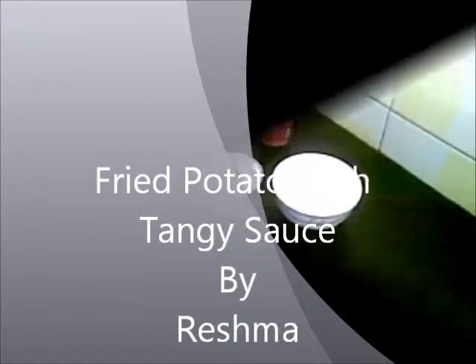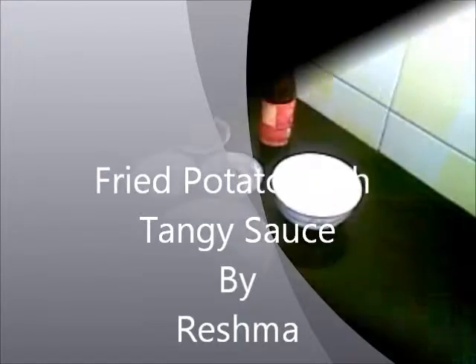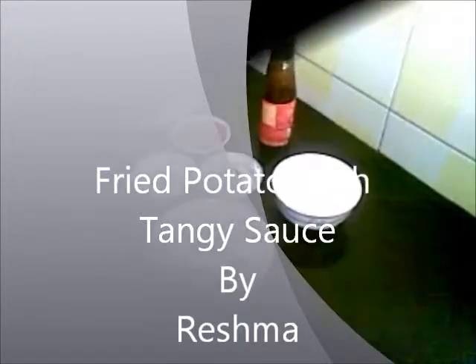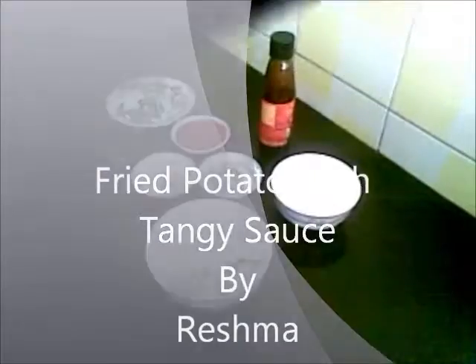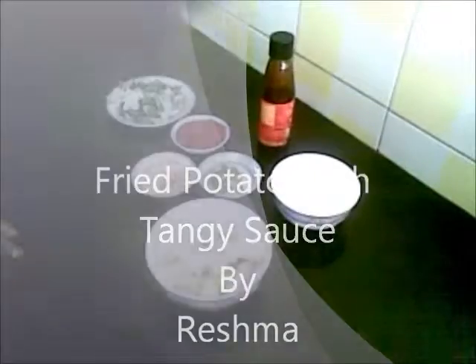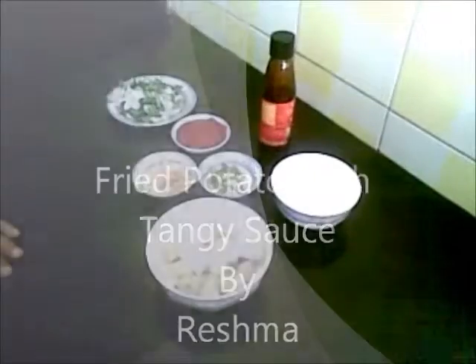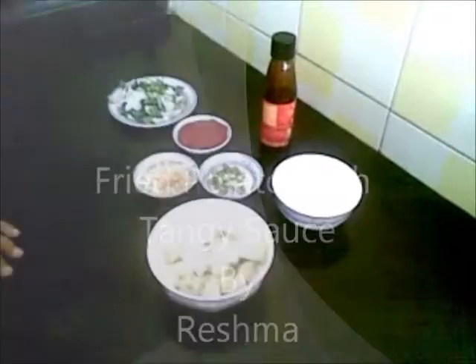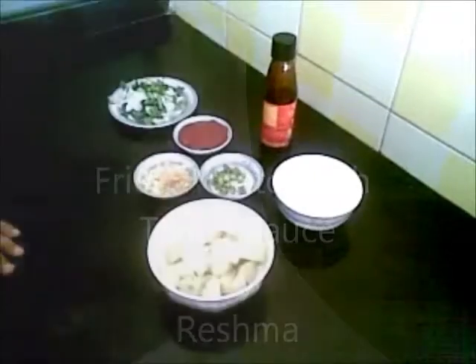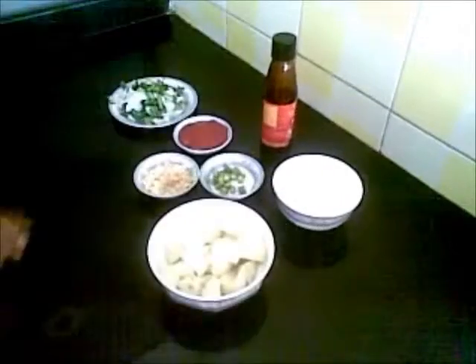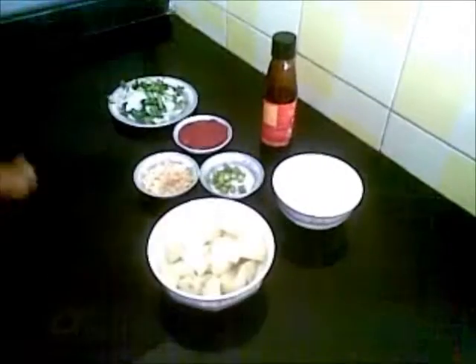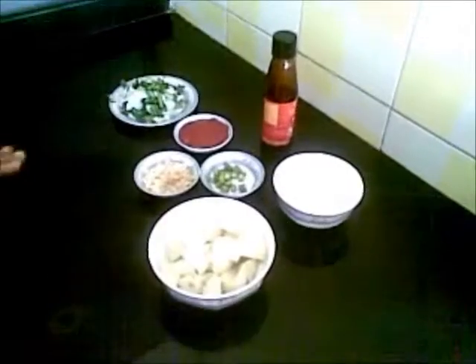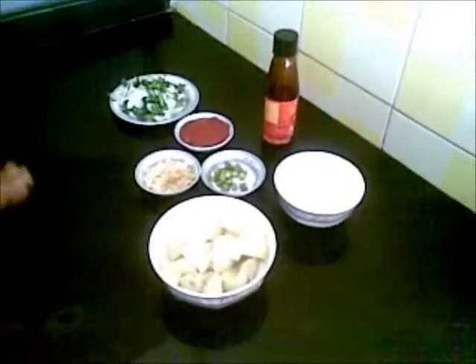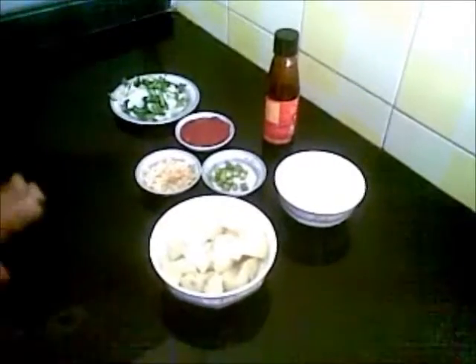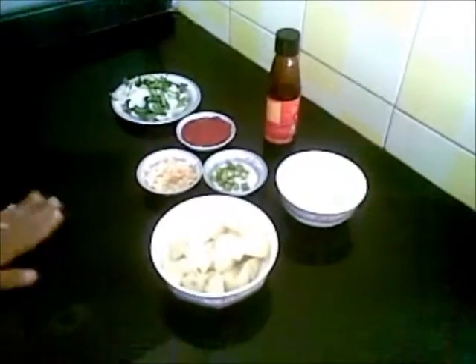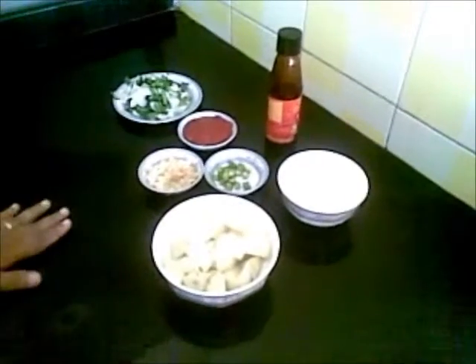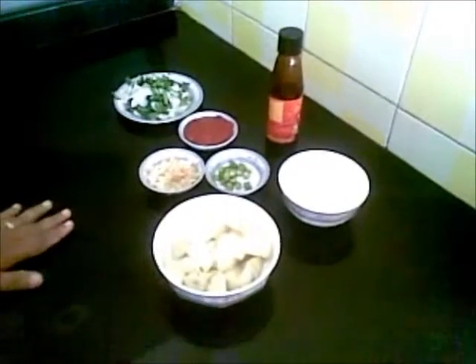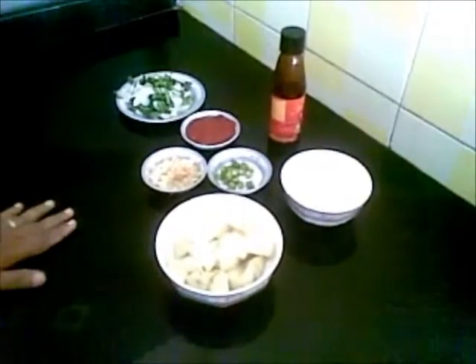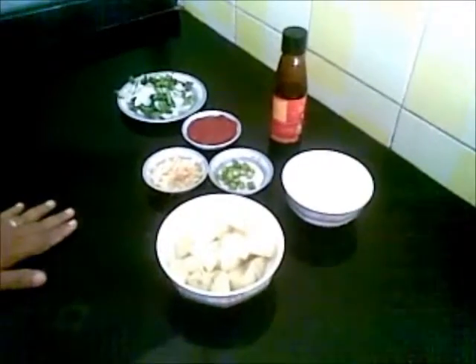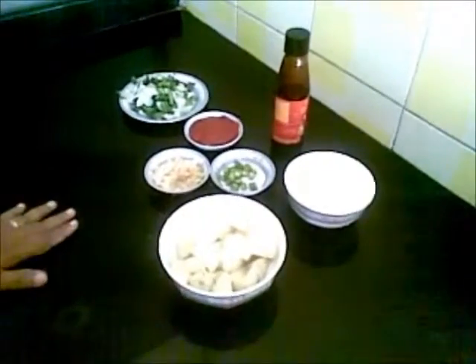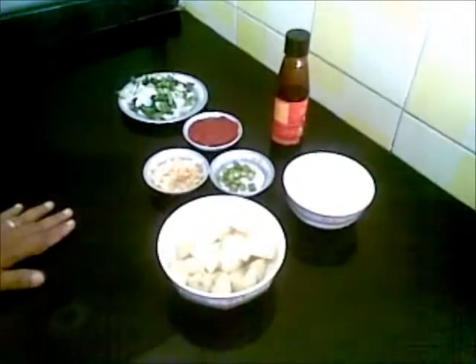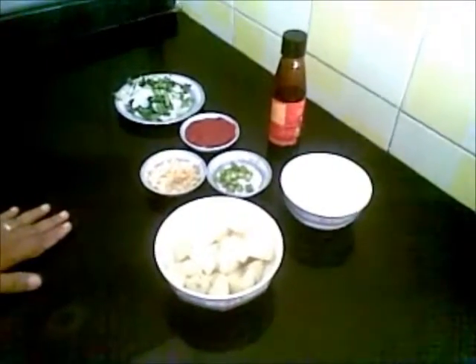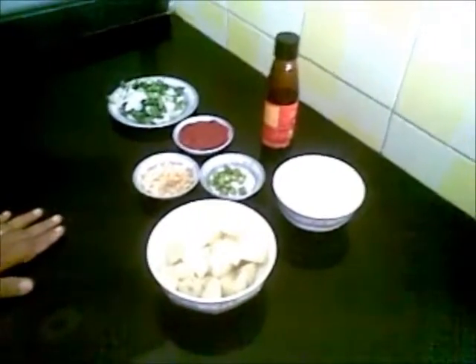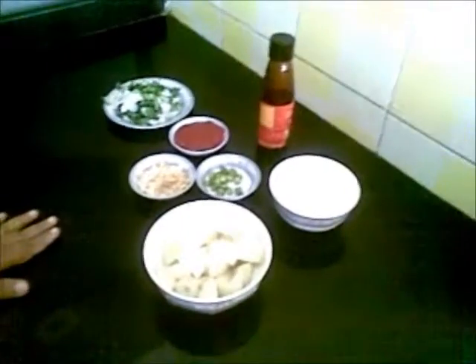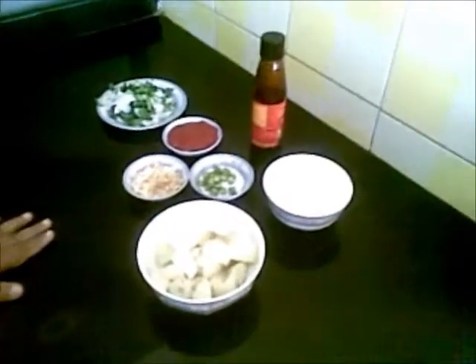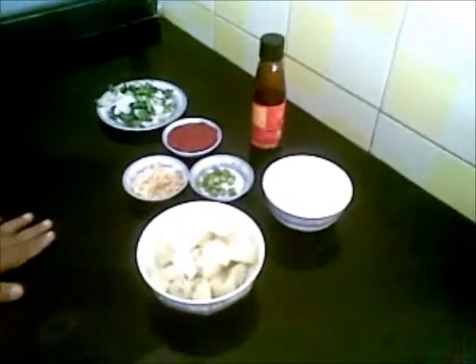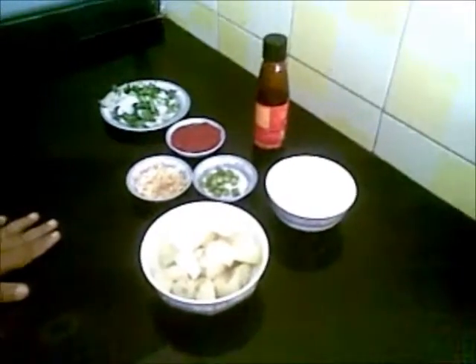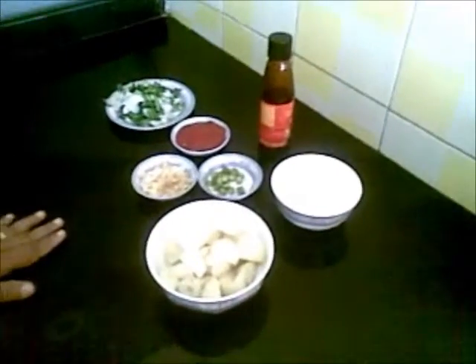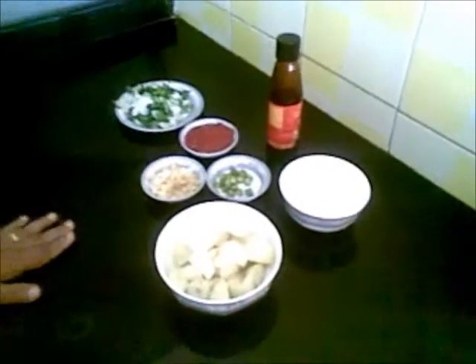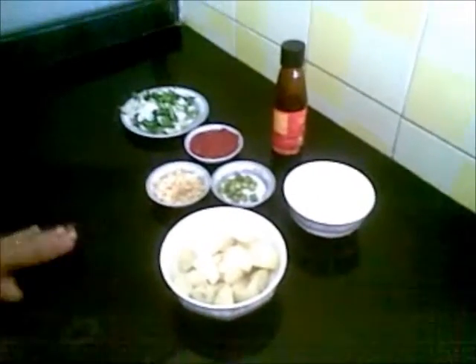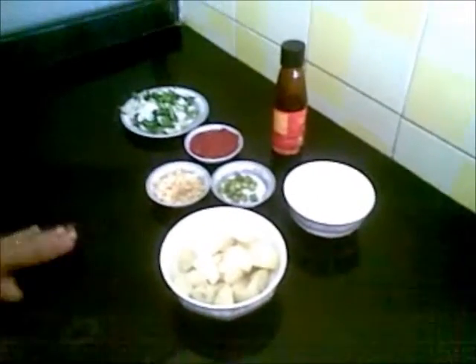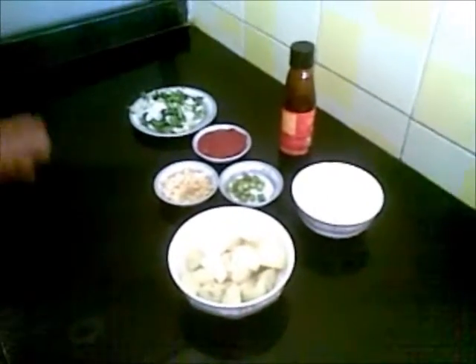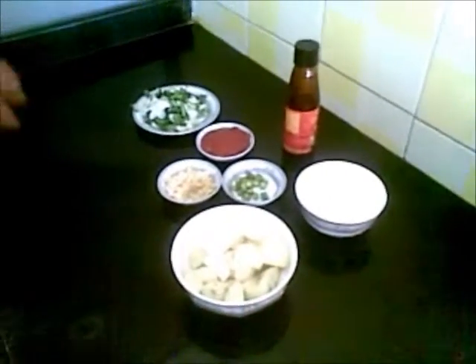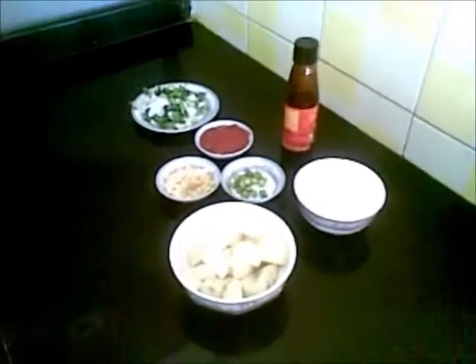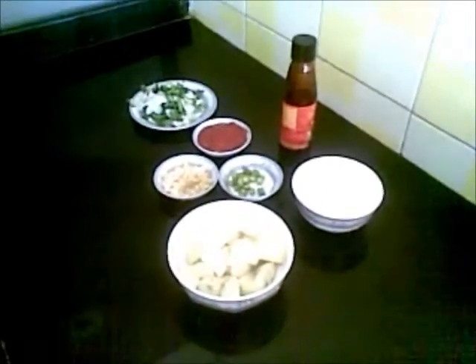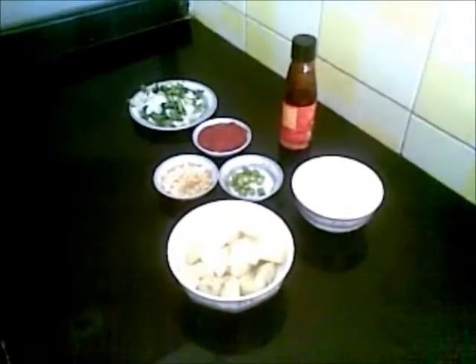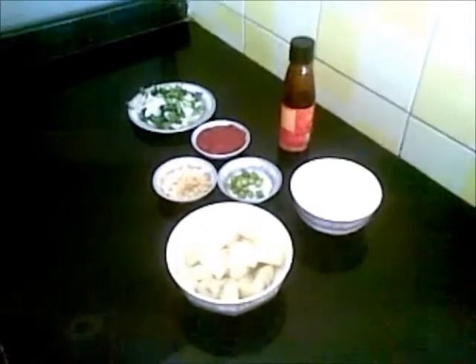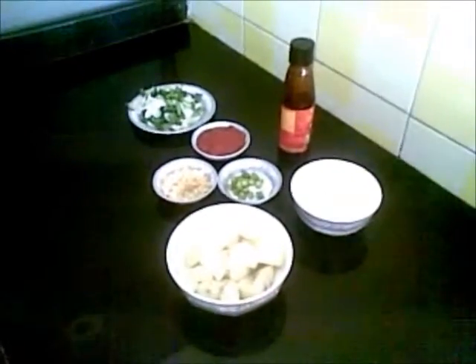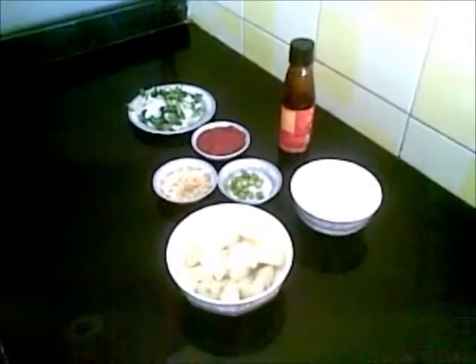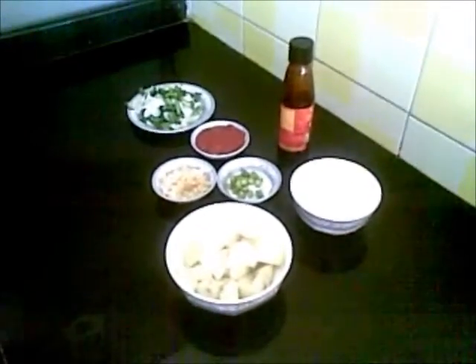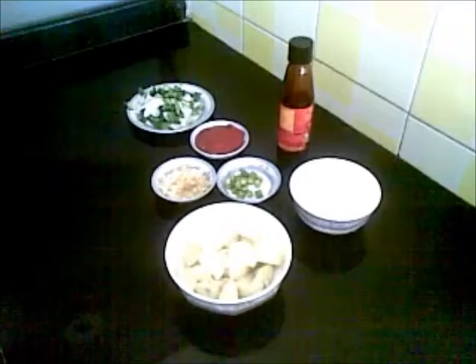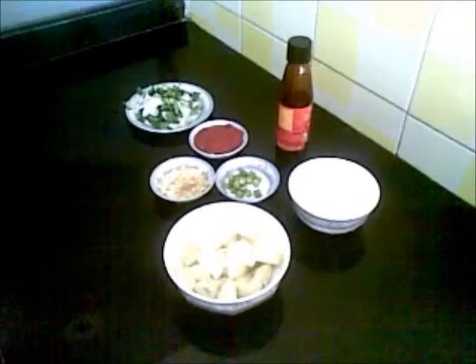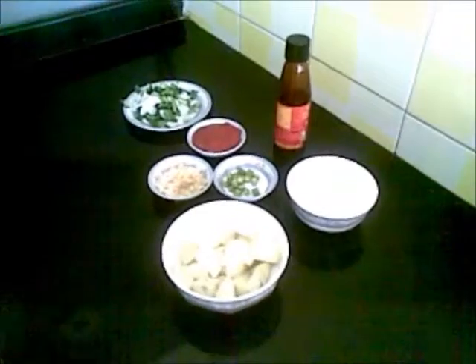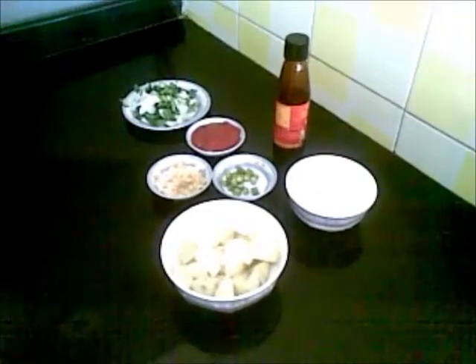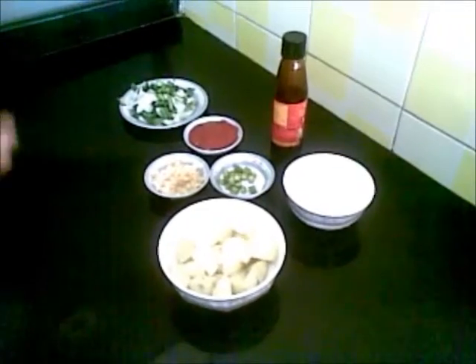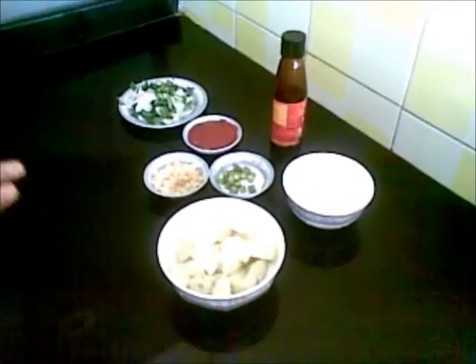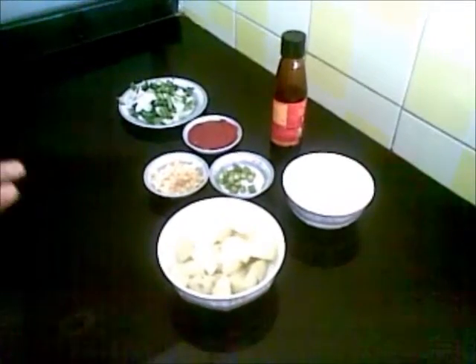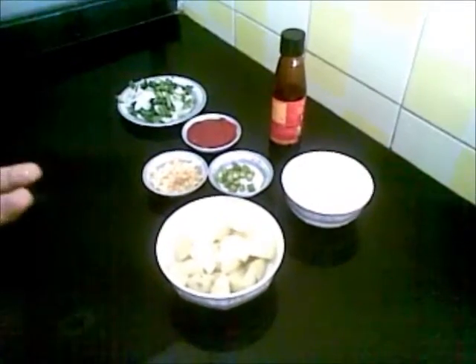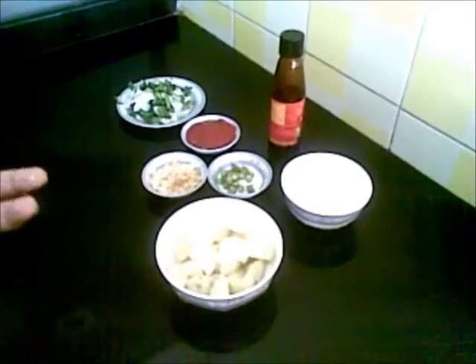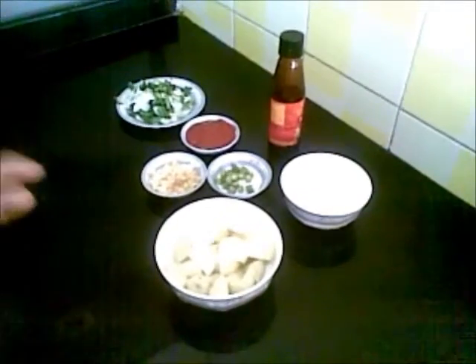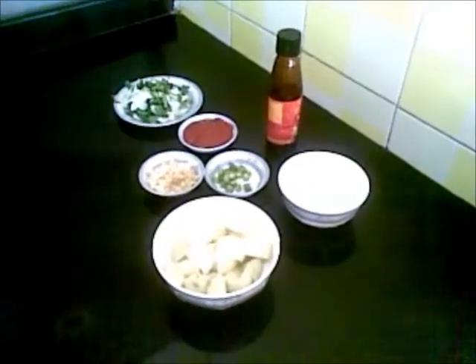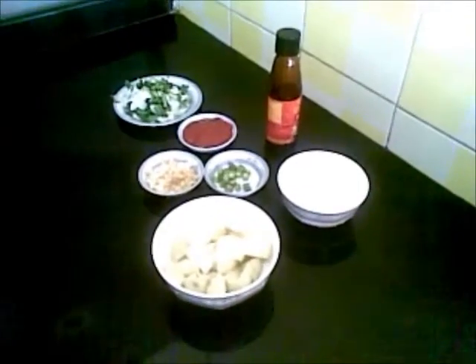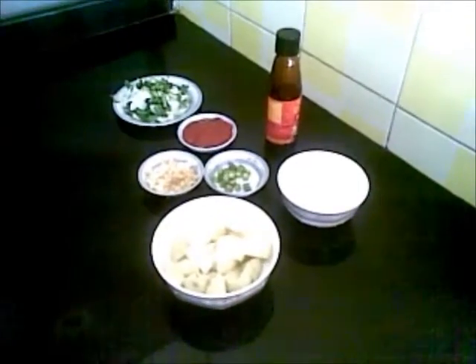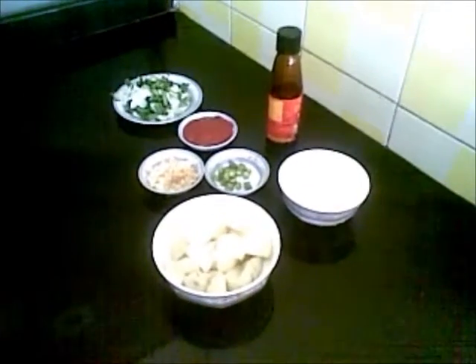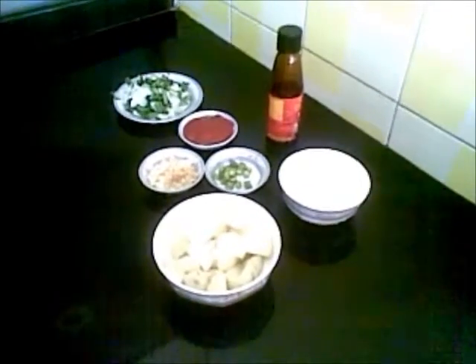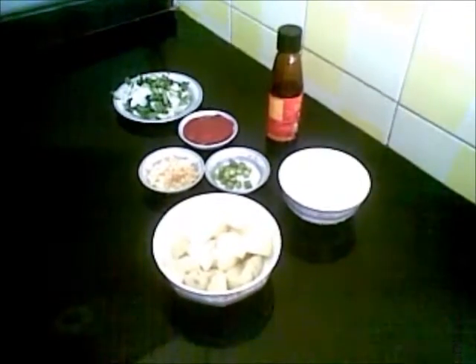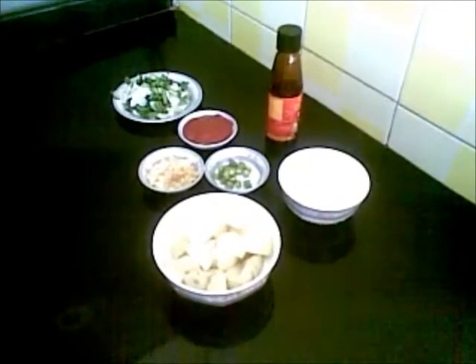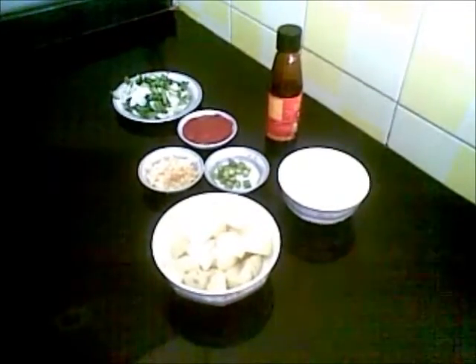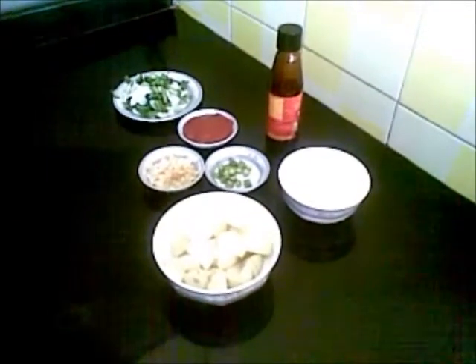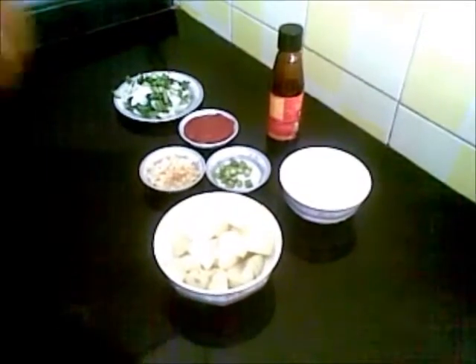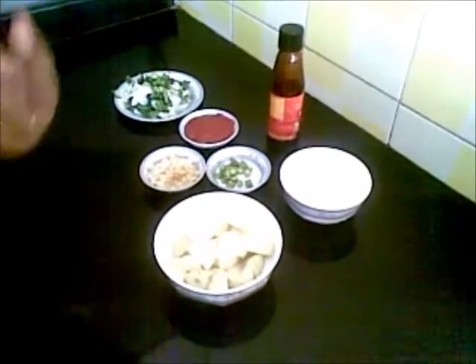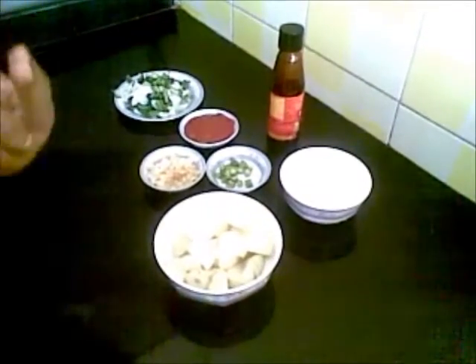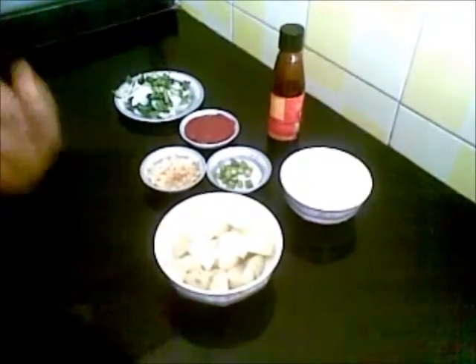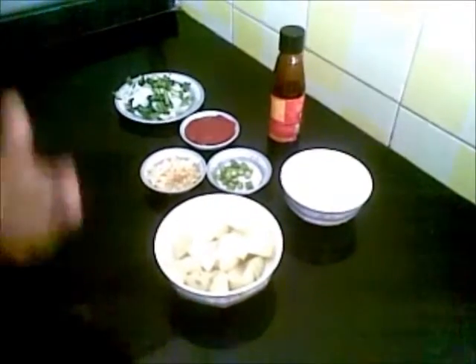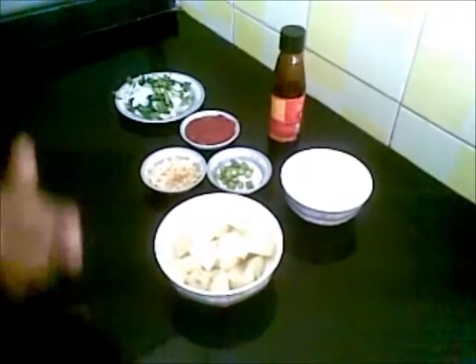Hello and welcome. Today I am going to show you how to make fried potato with tangy sauce.